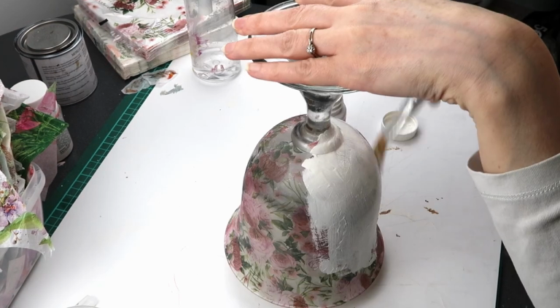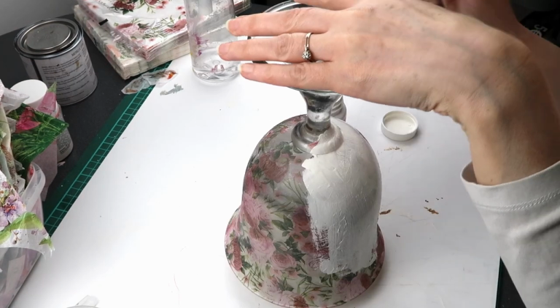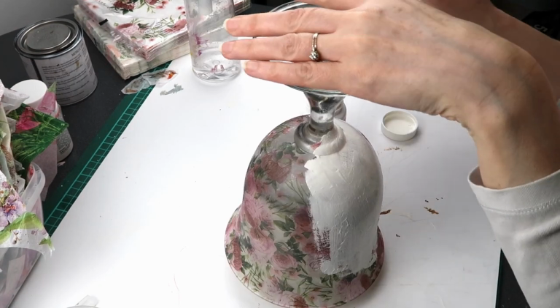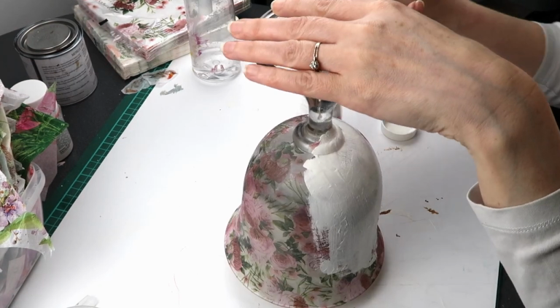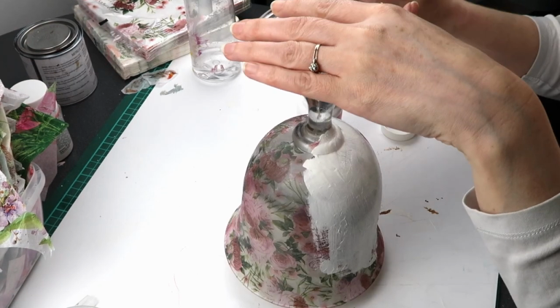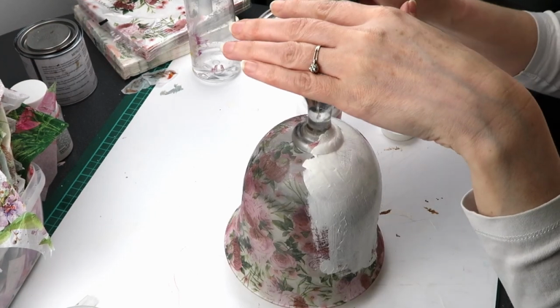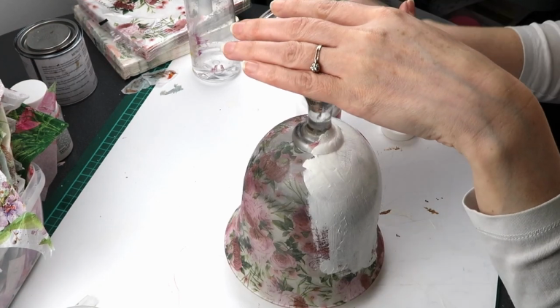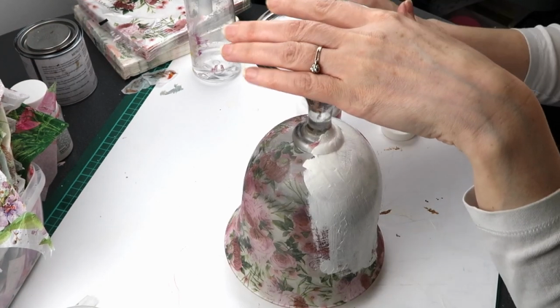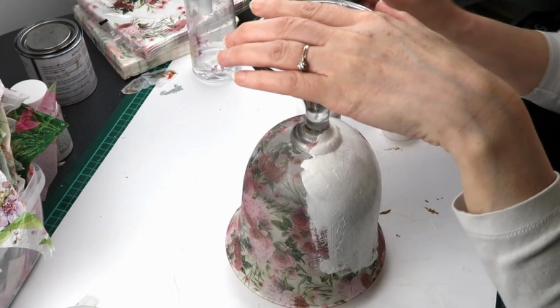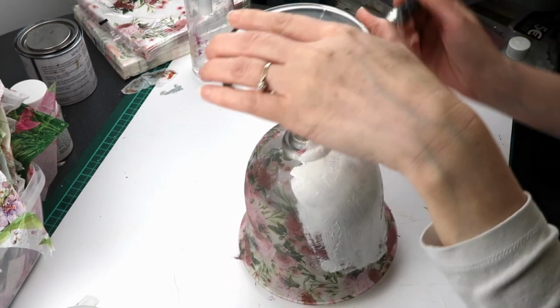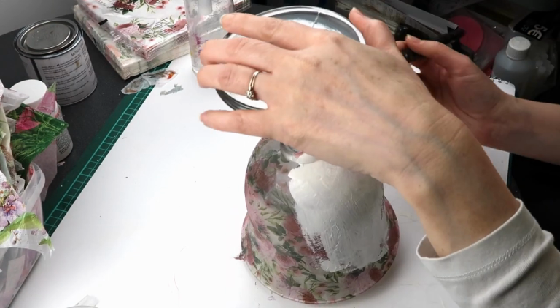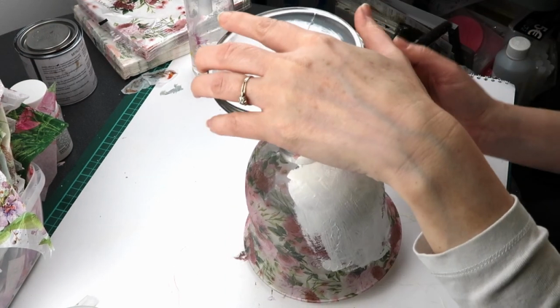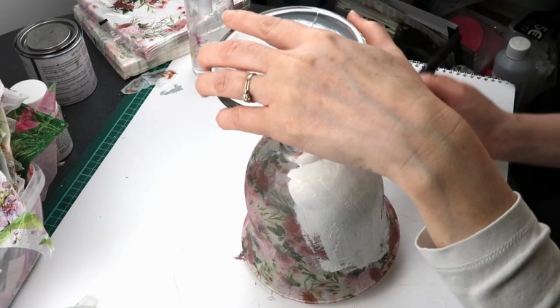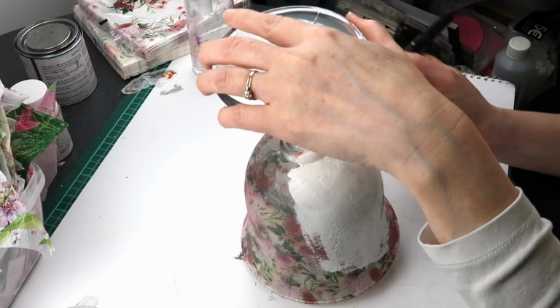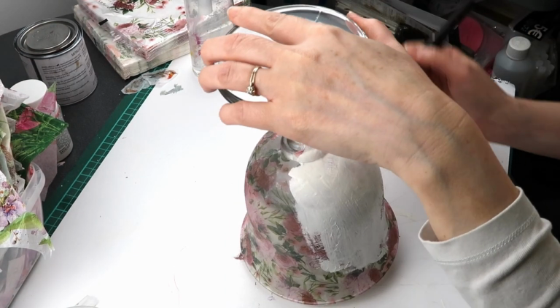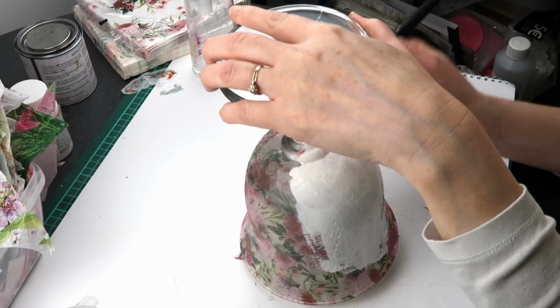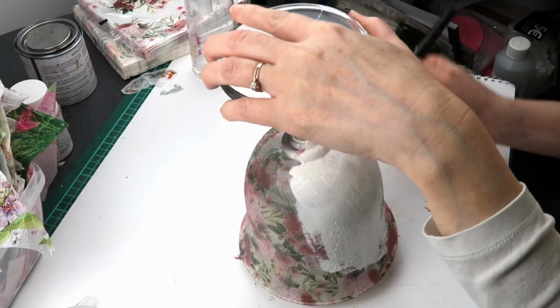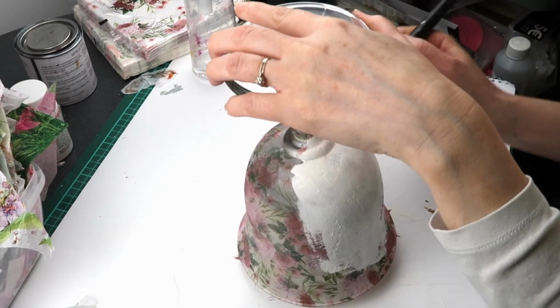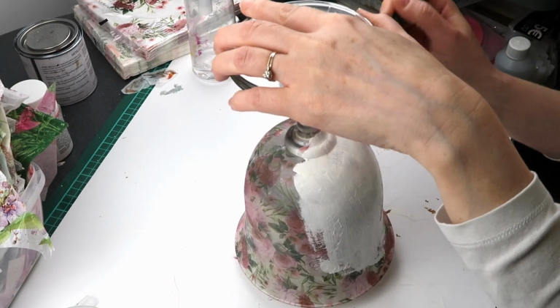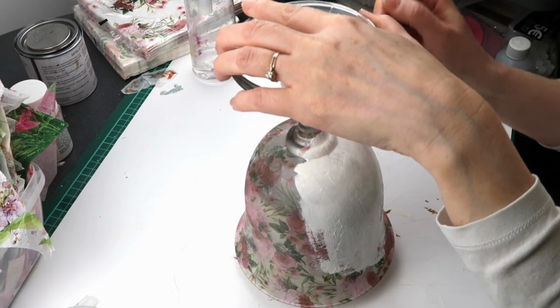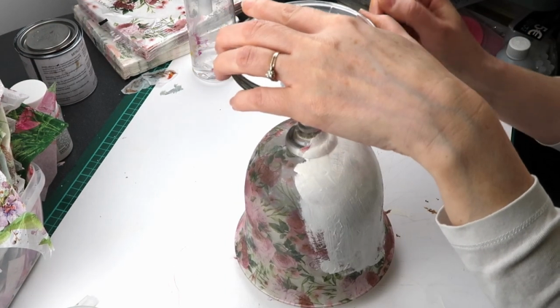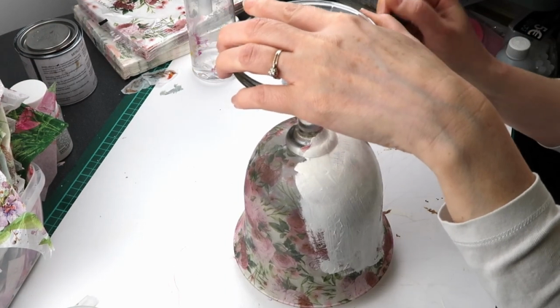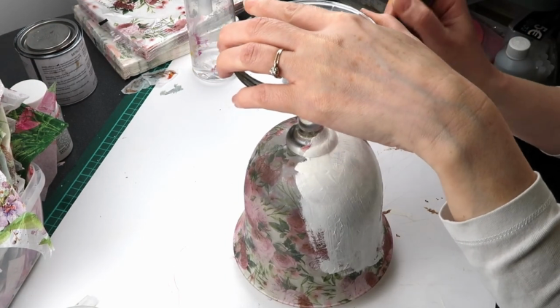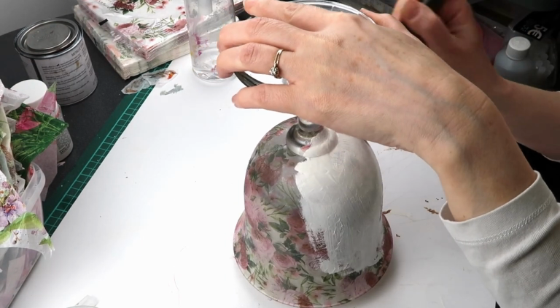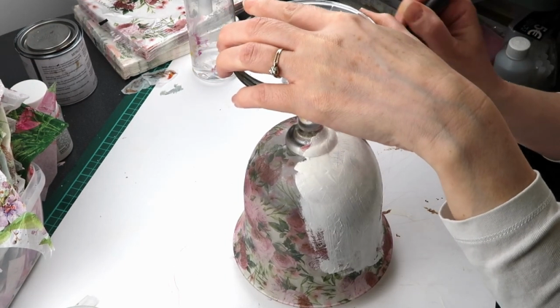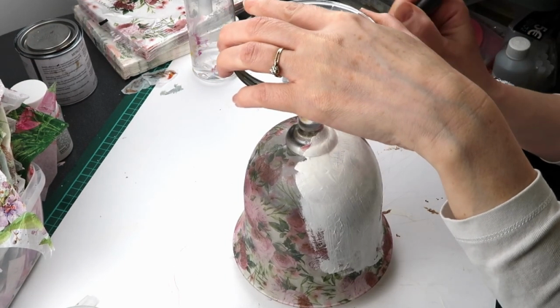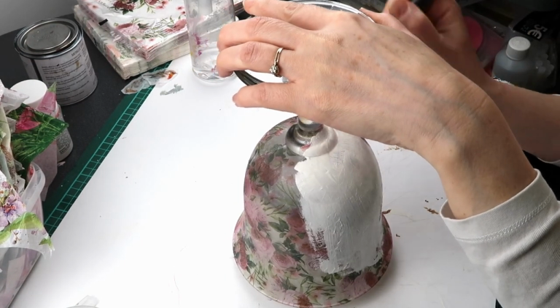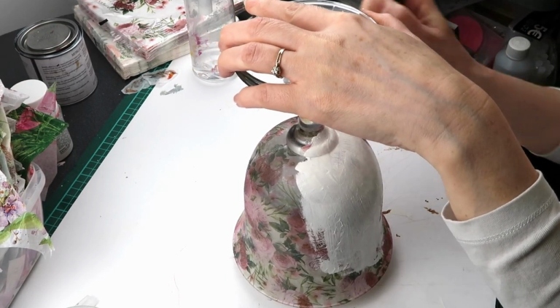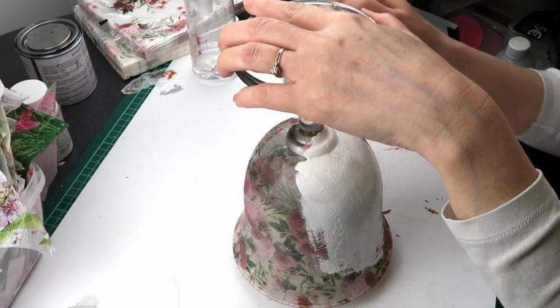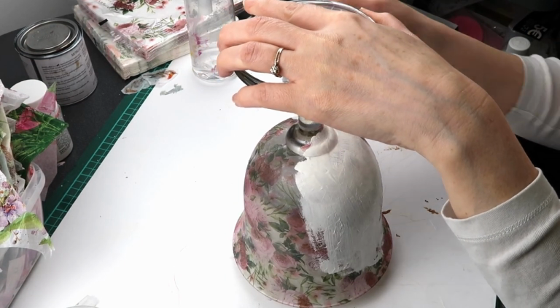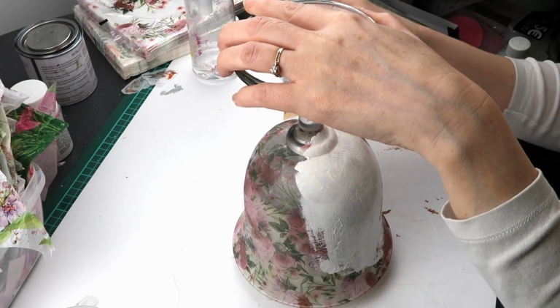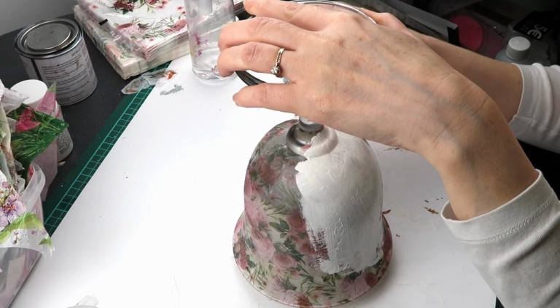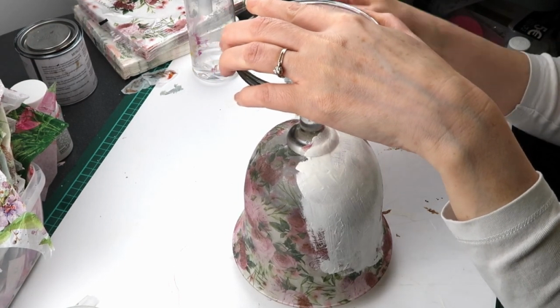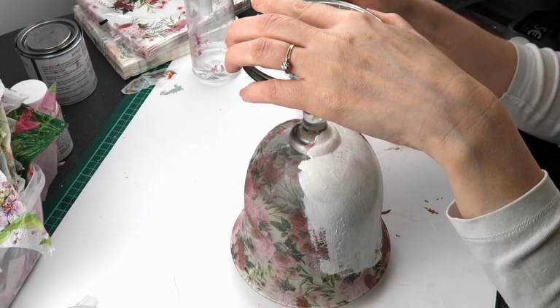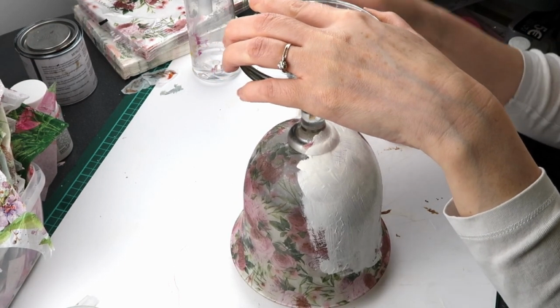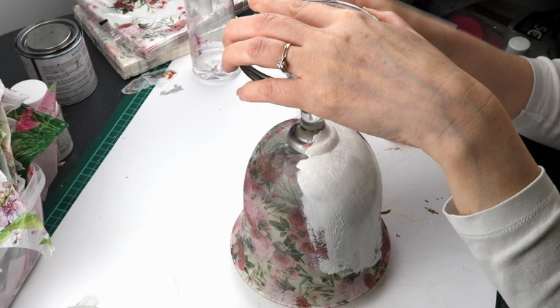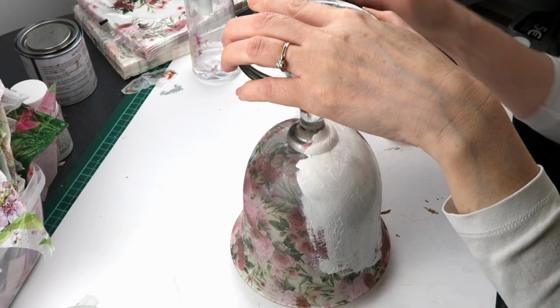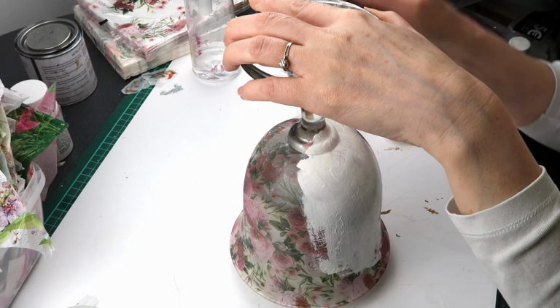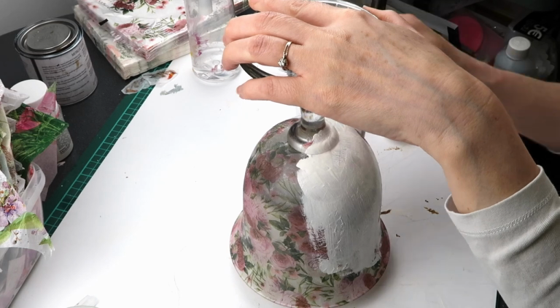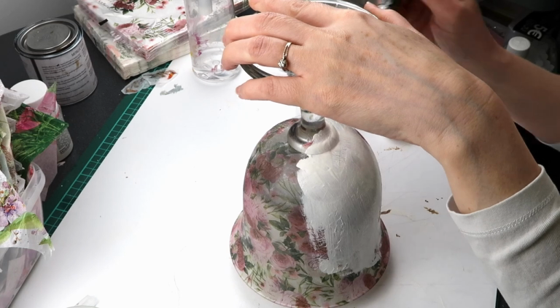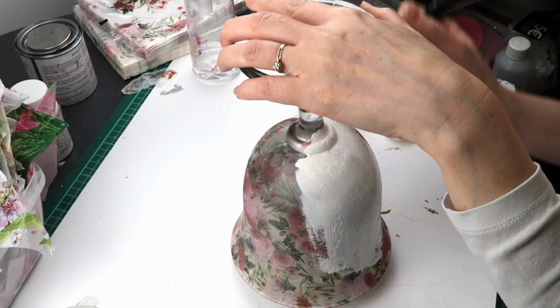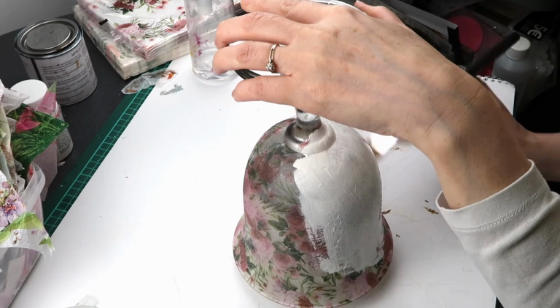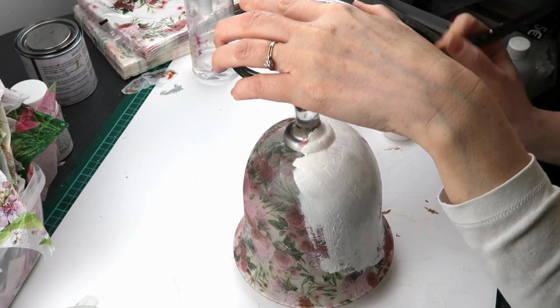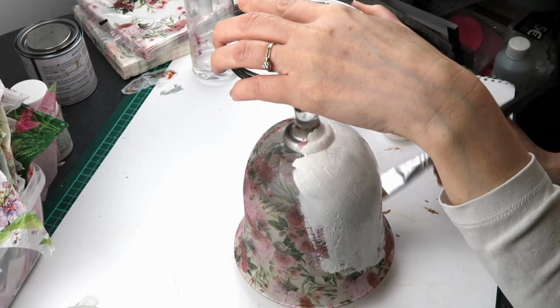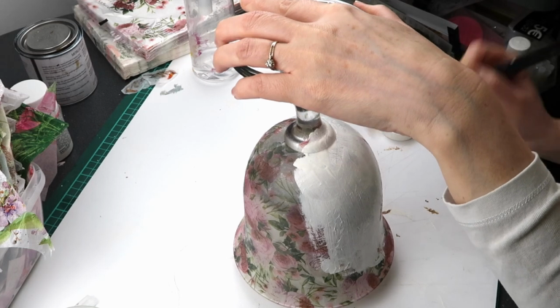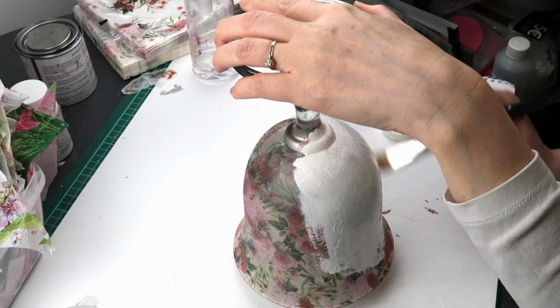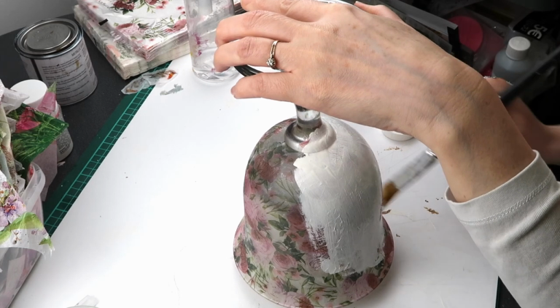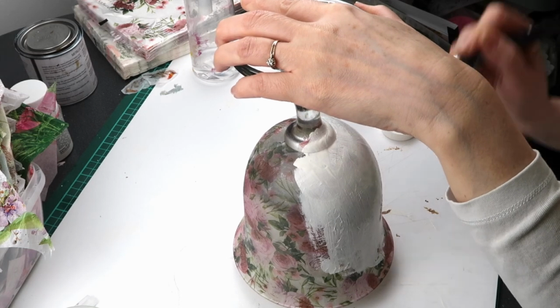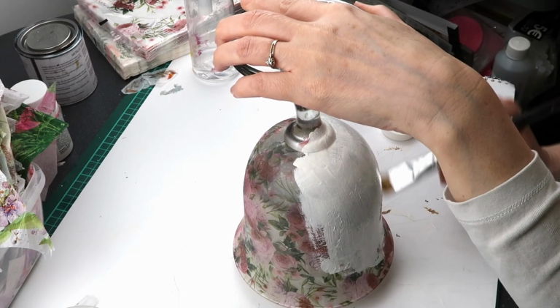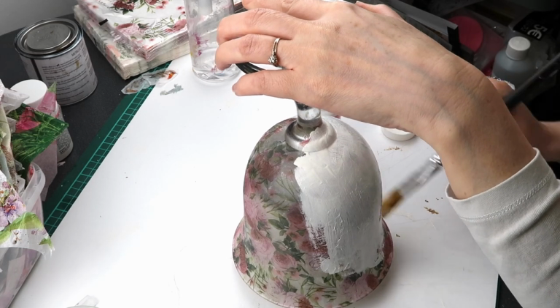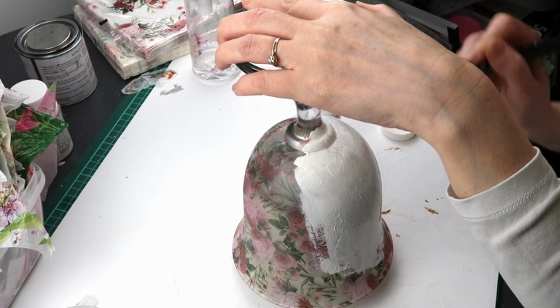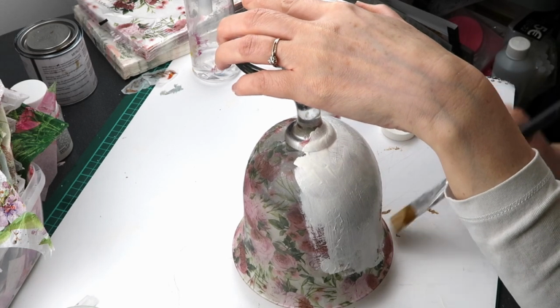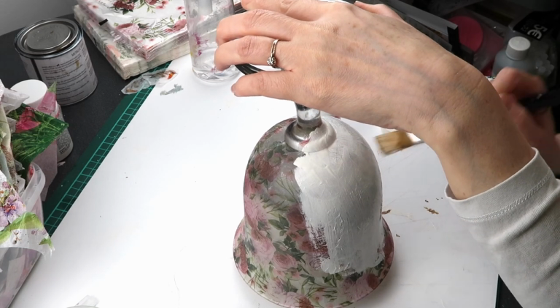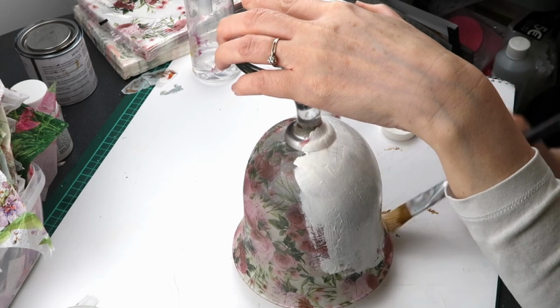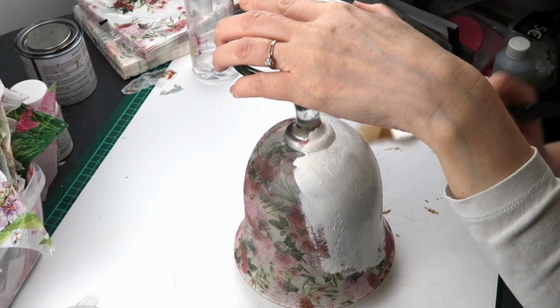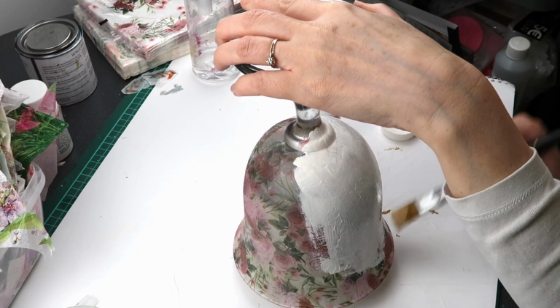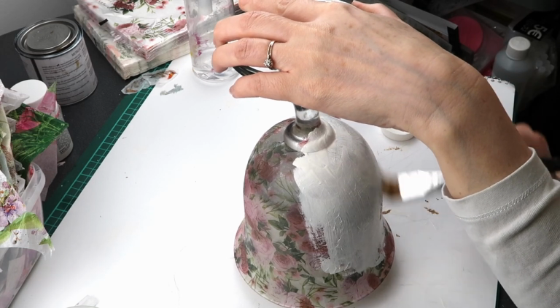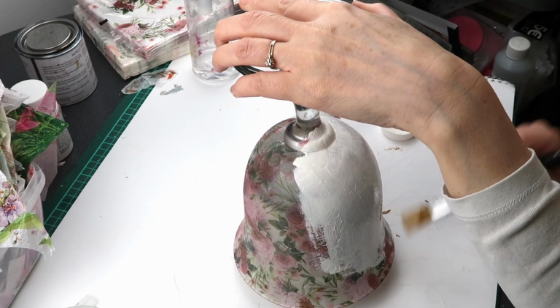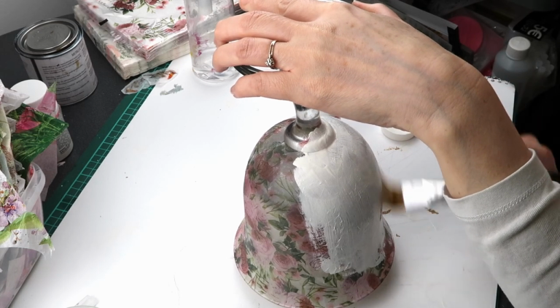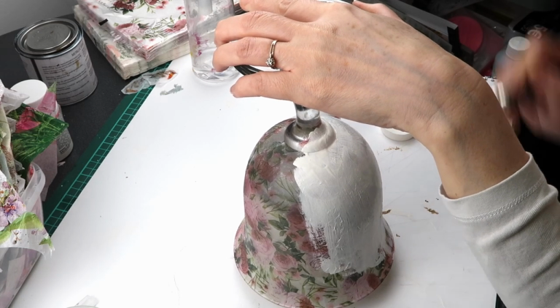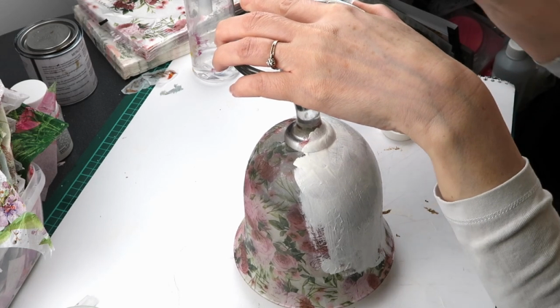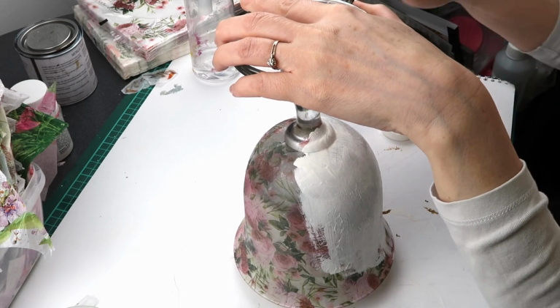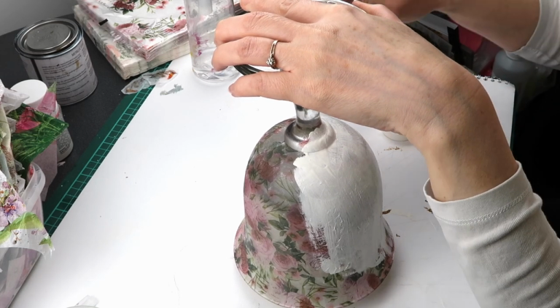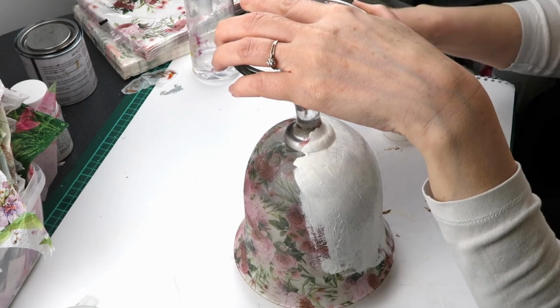I apply two coats of white chalk paint to make the design stand out. If I use the darker paint, the design would be muted.